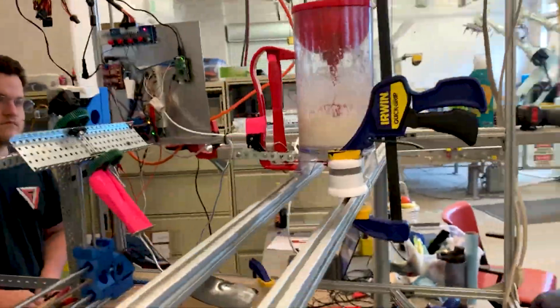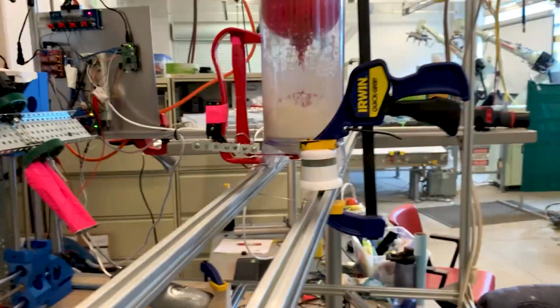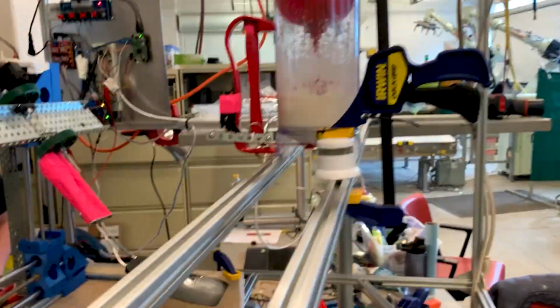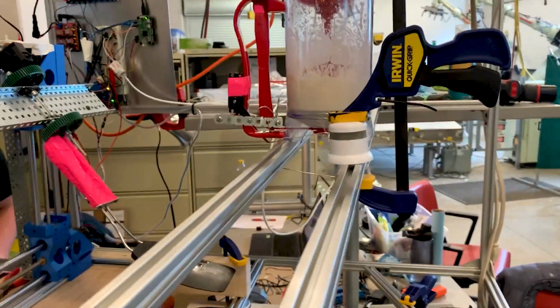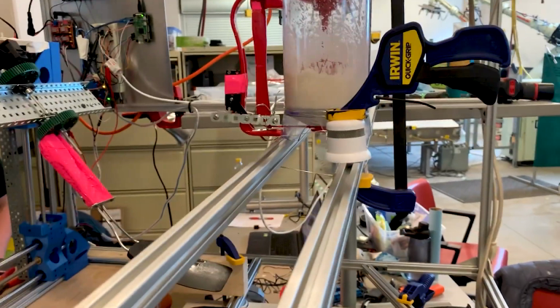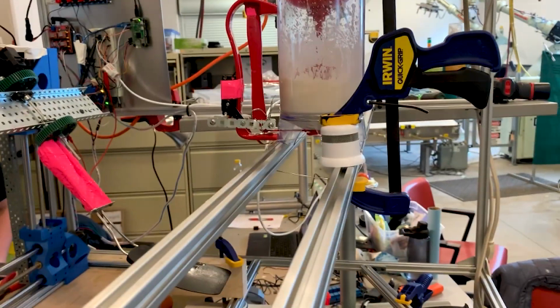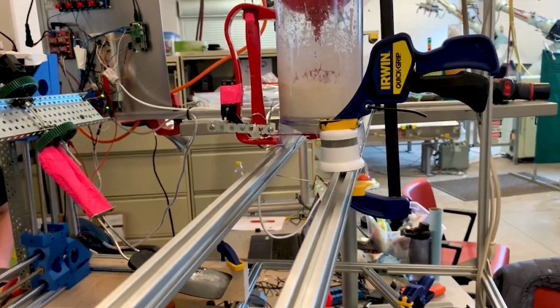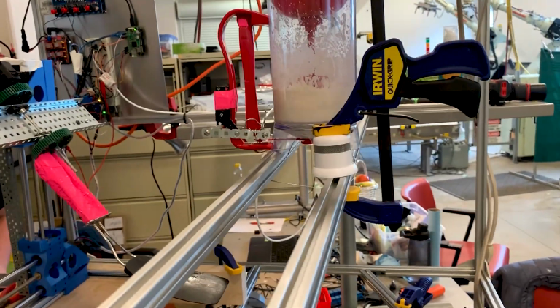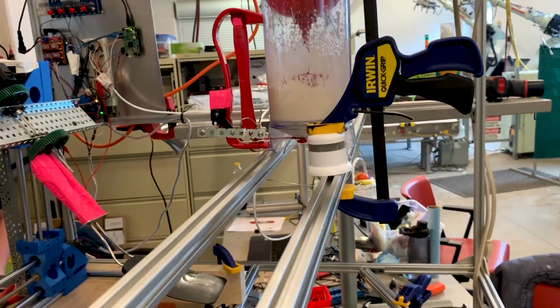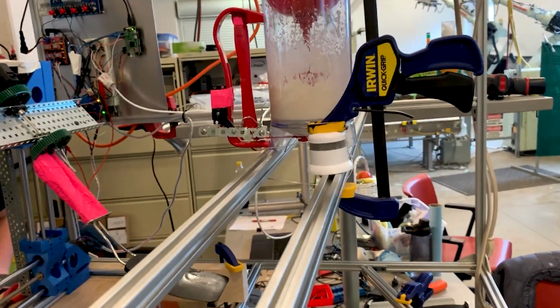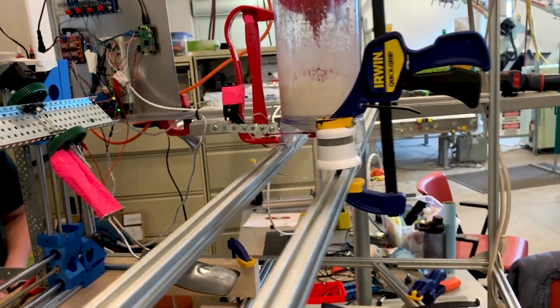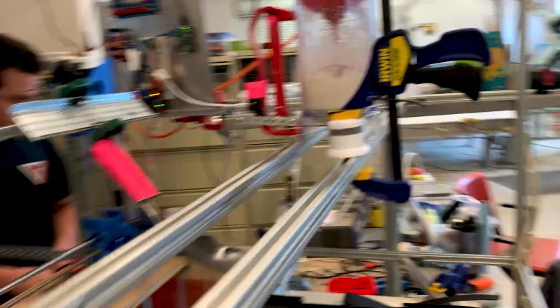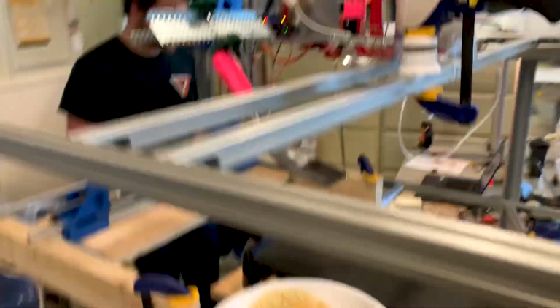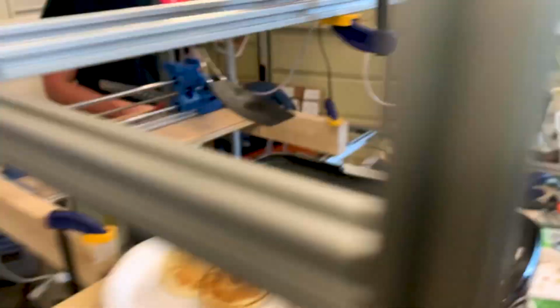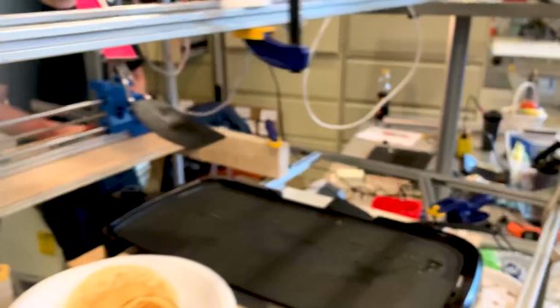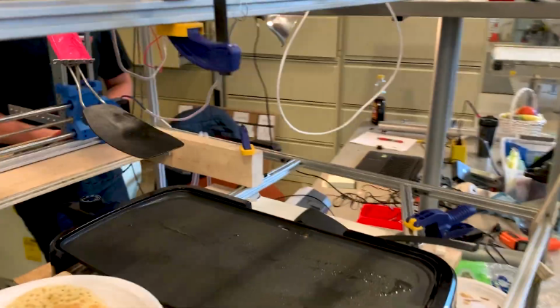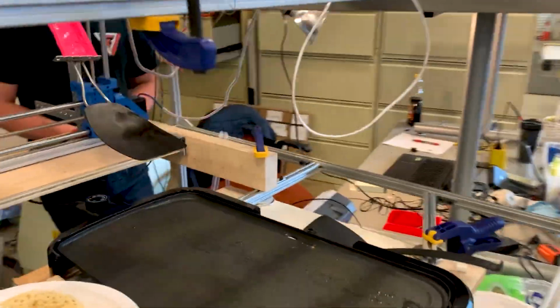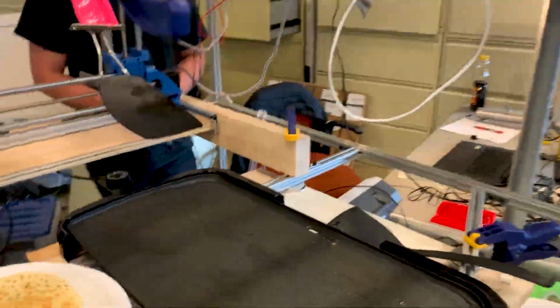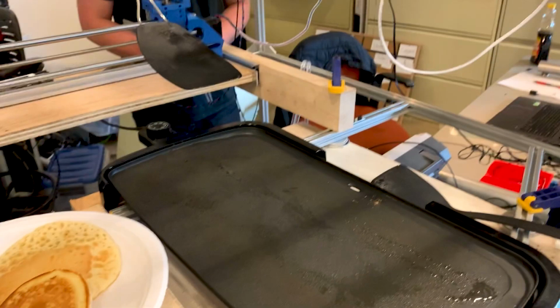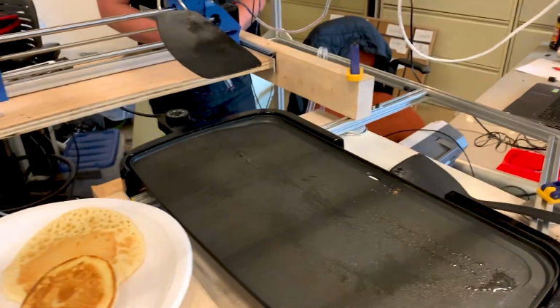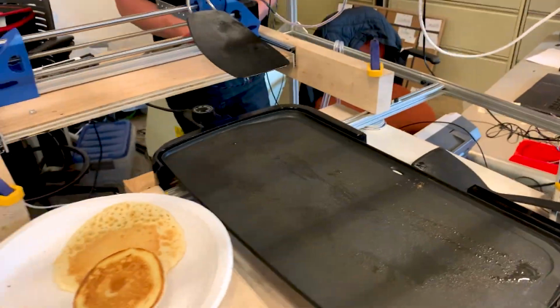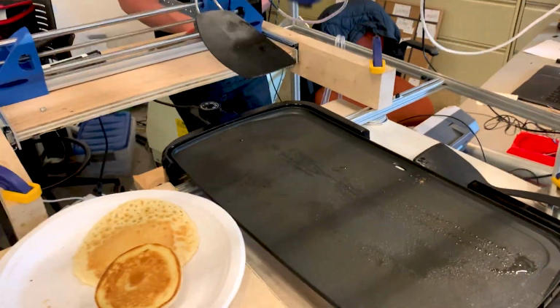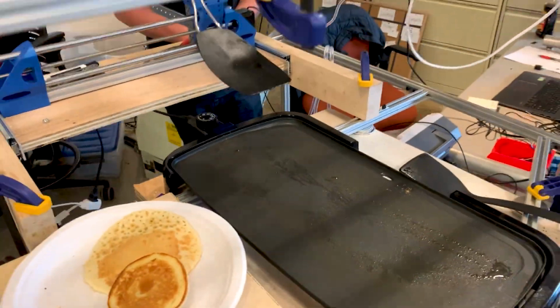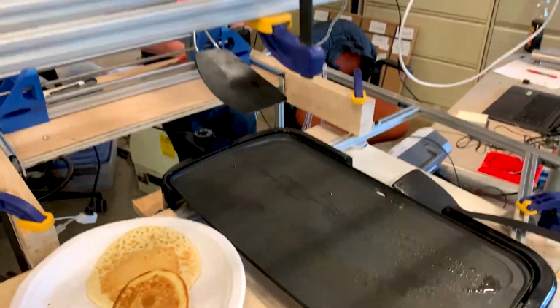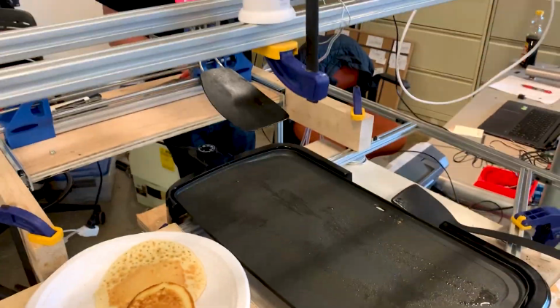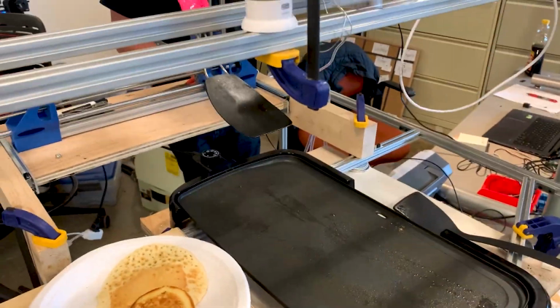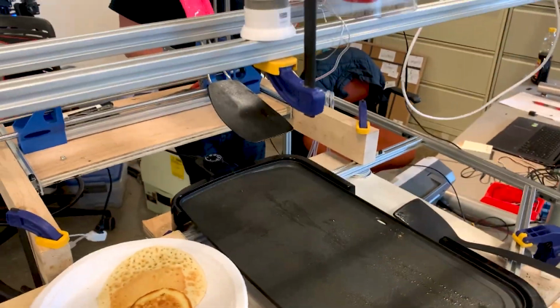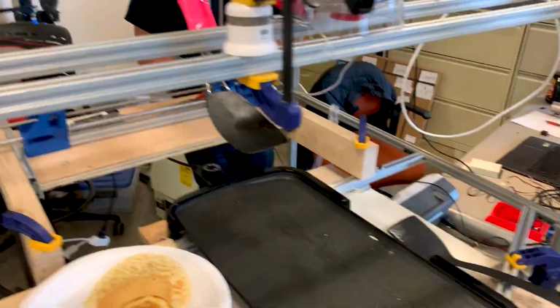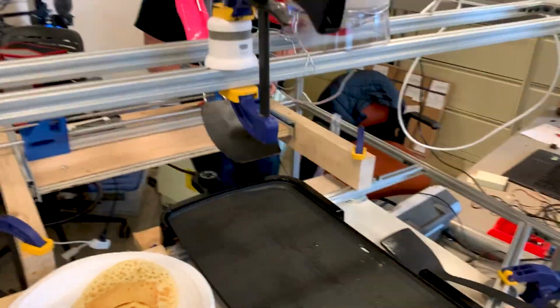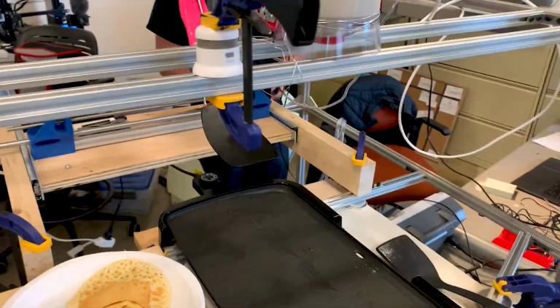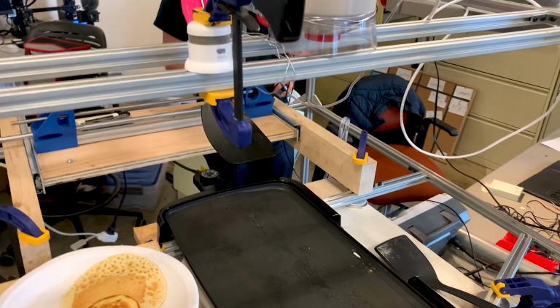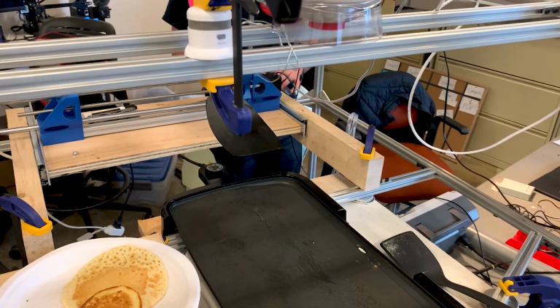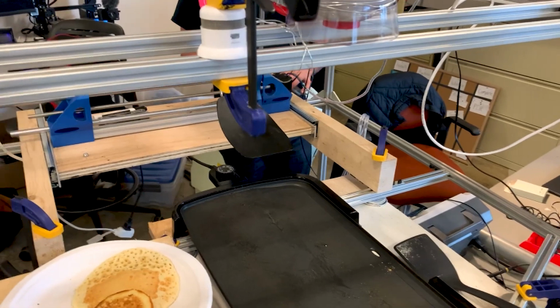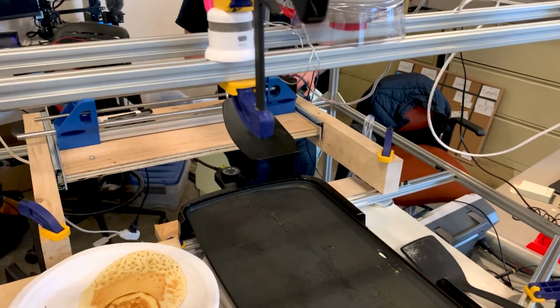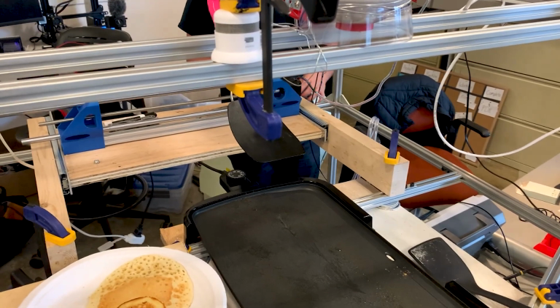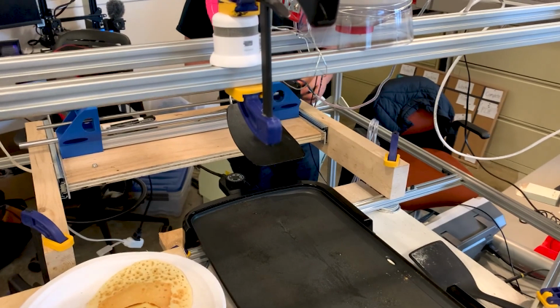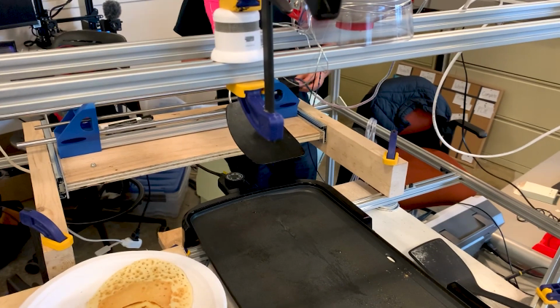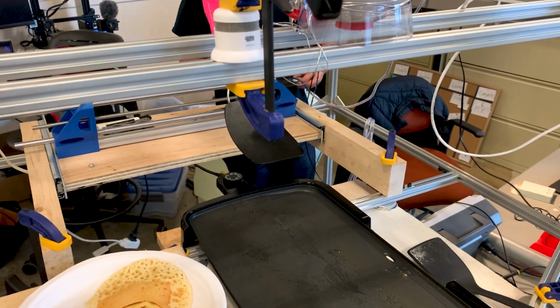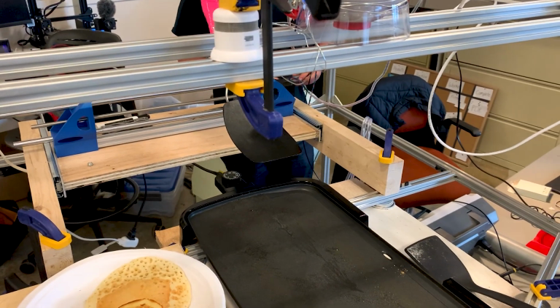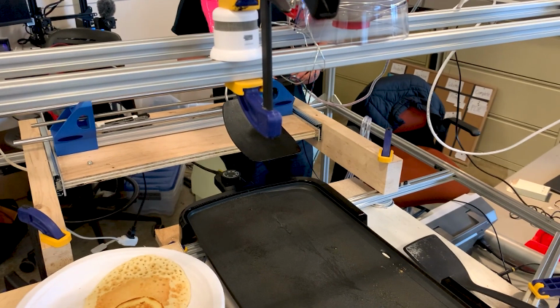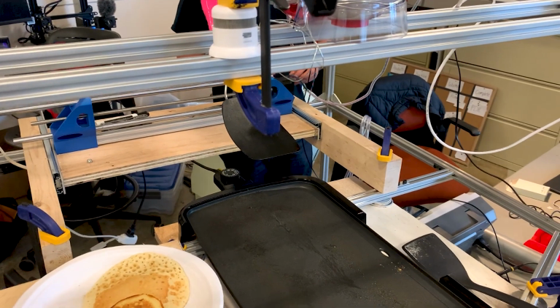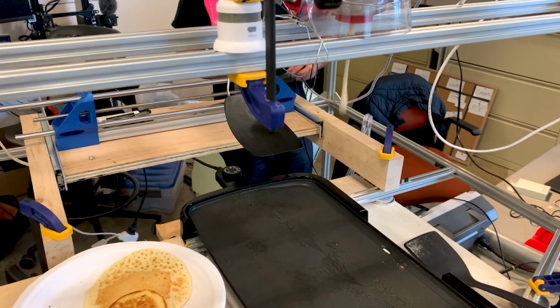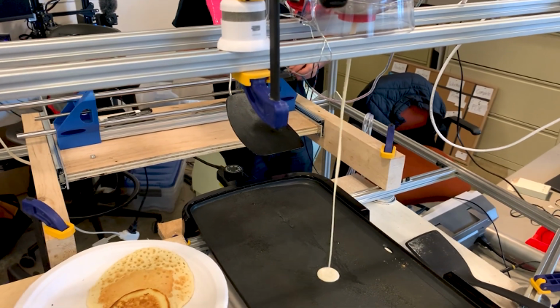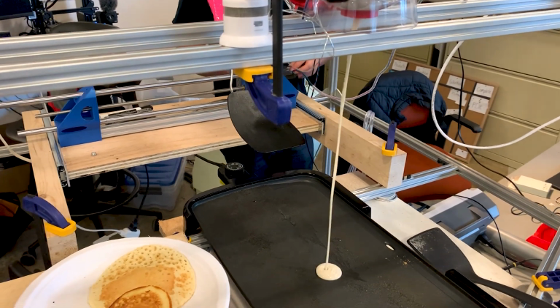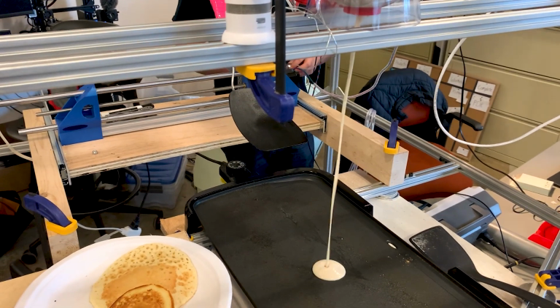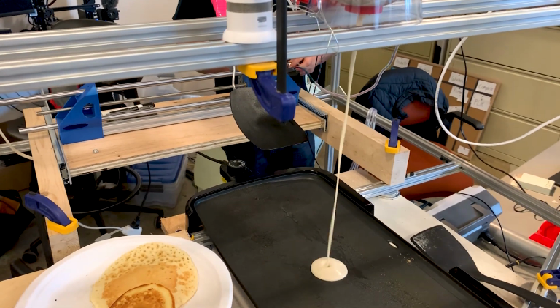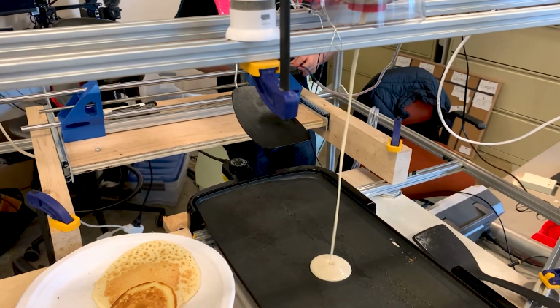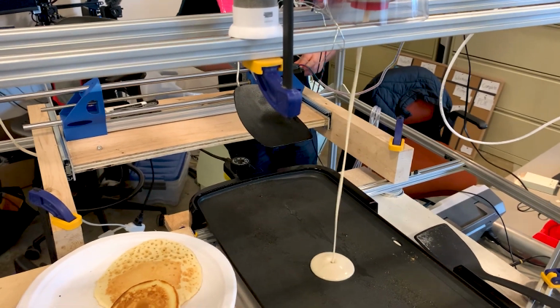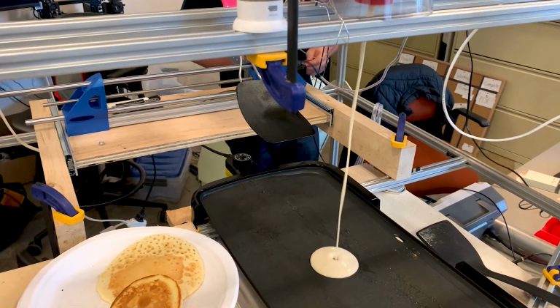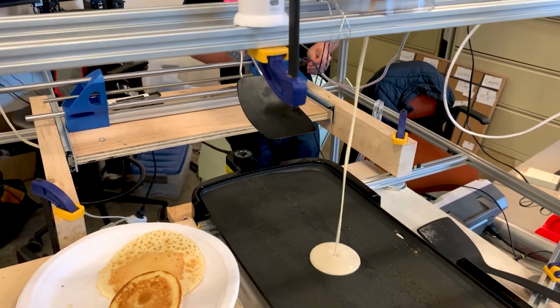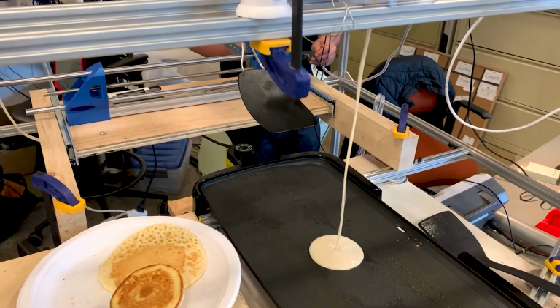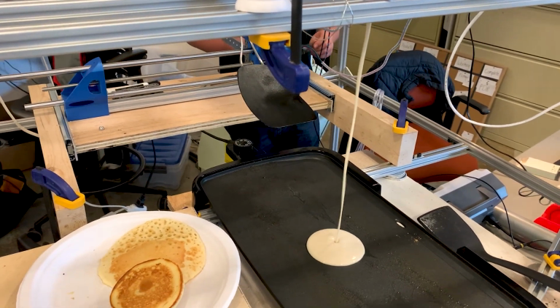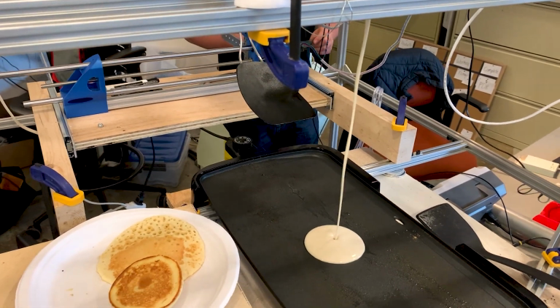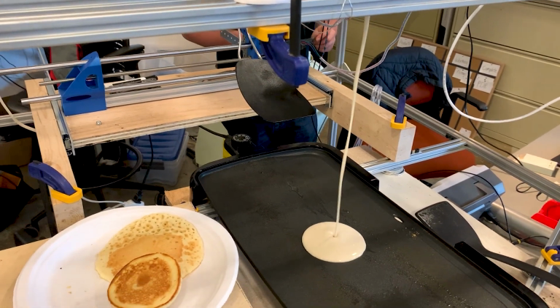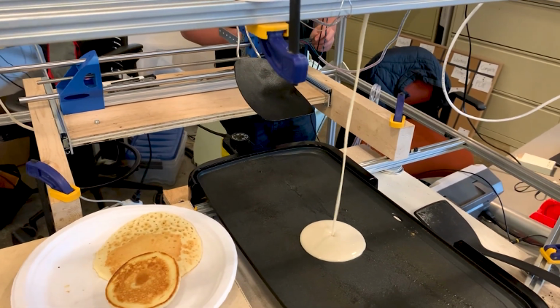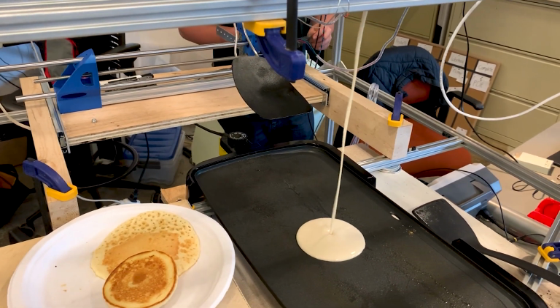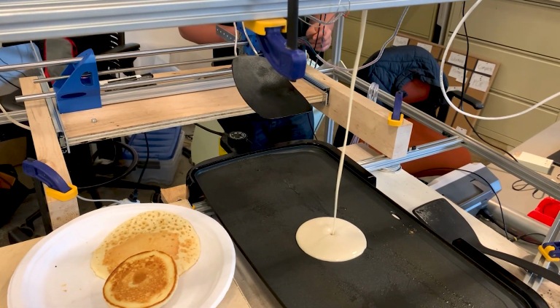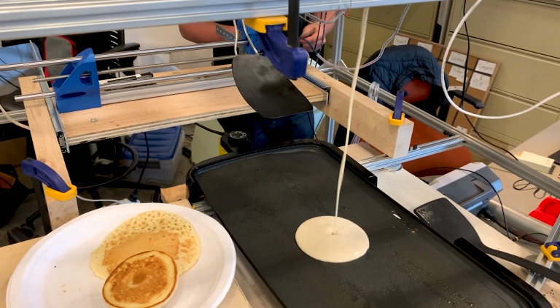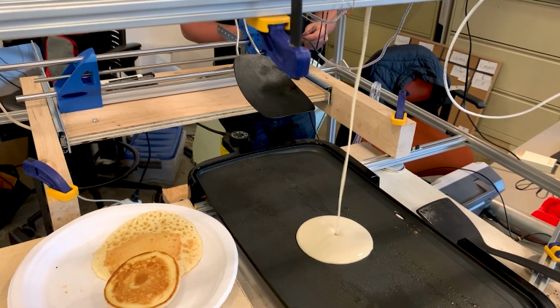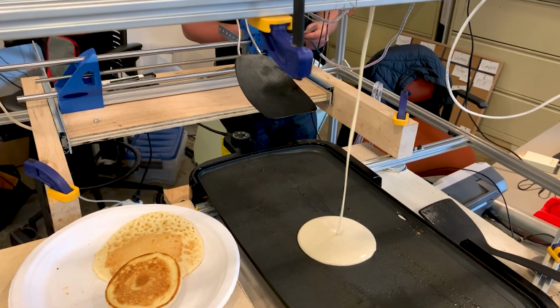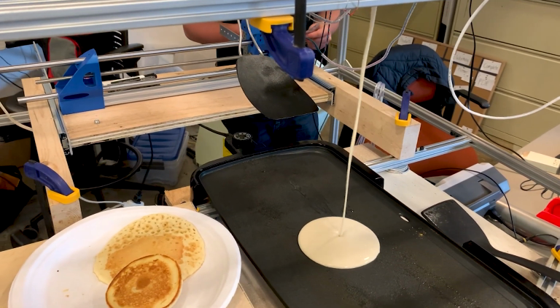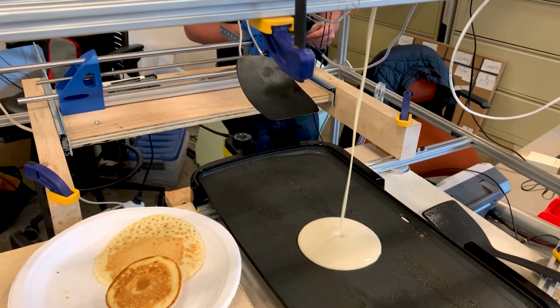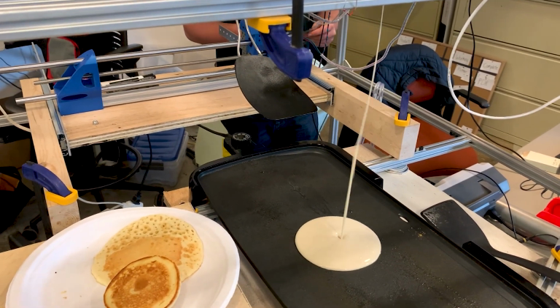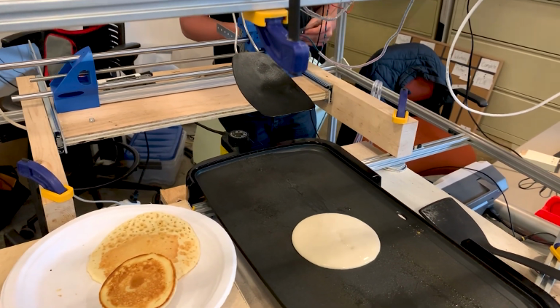This video demonstrates the pancake machine's many subsystems working in concert to satisfy our minimum success criteria.